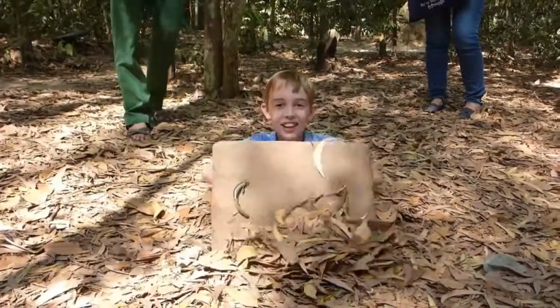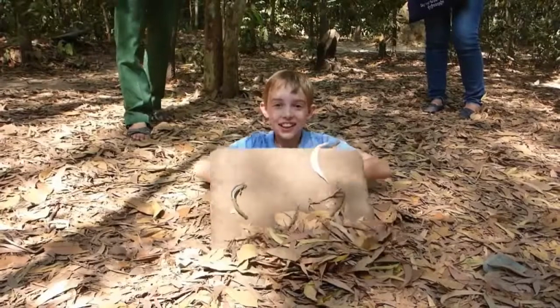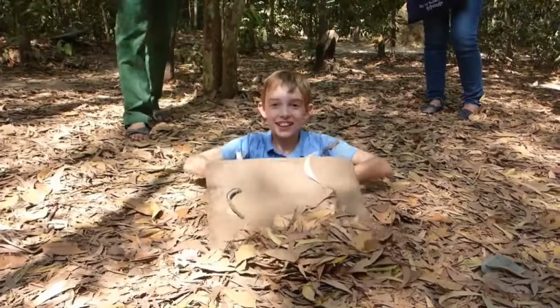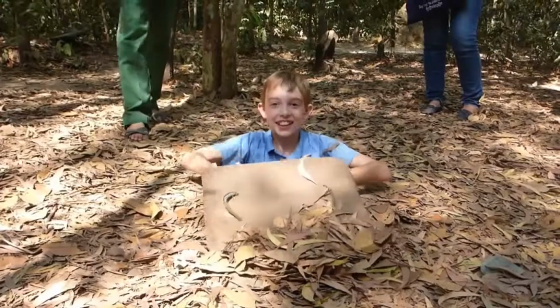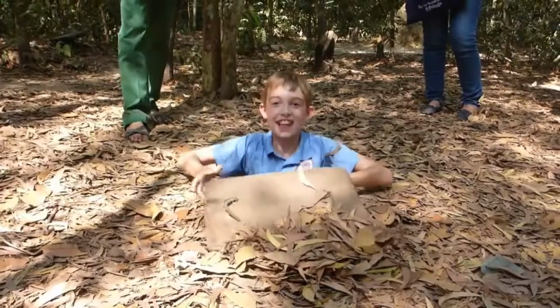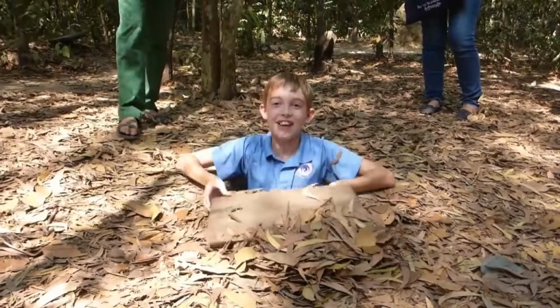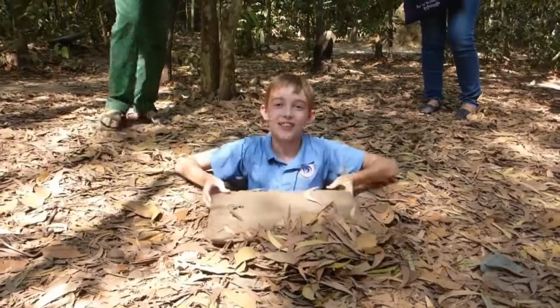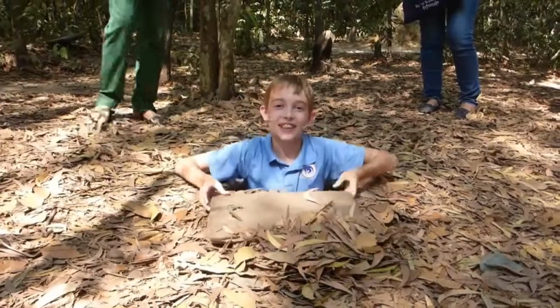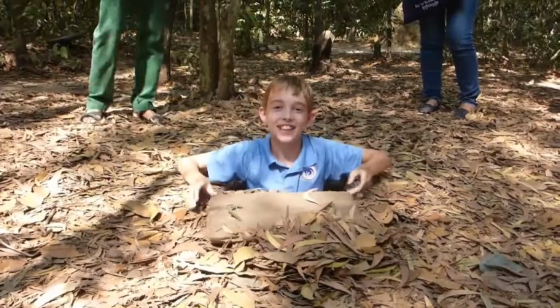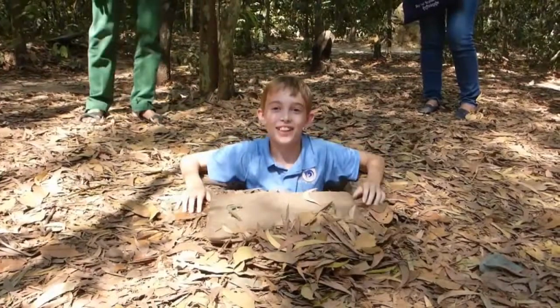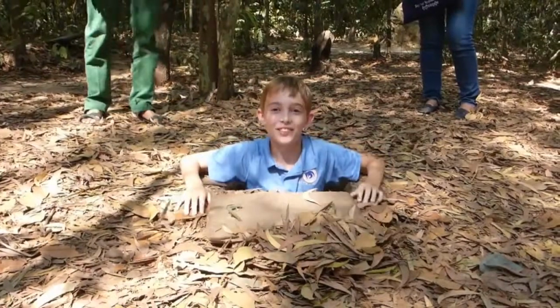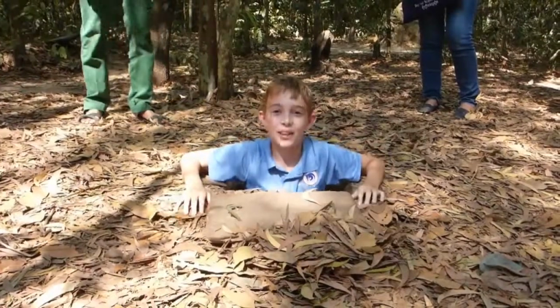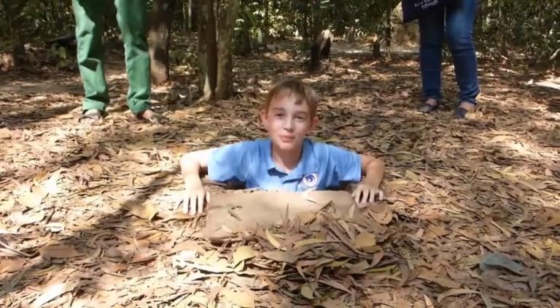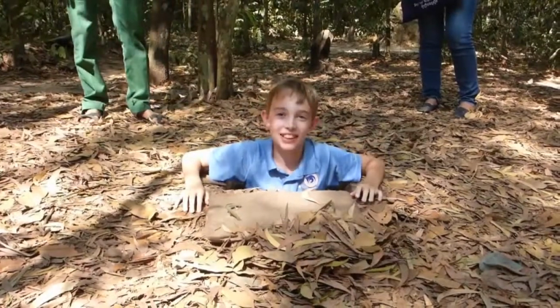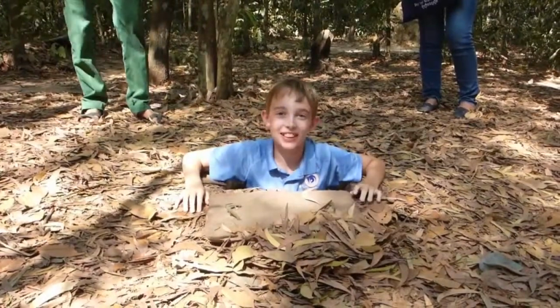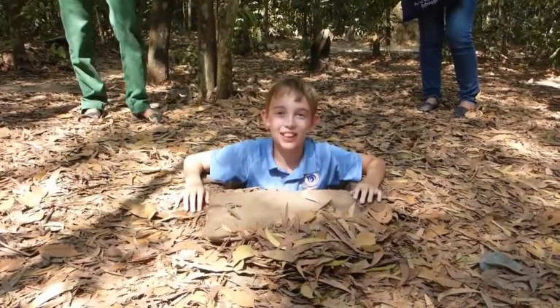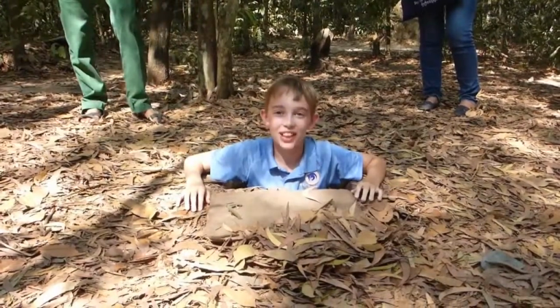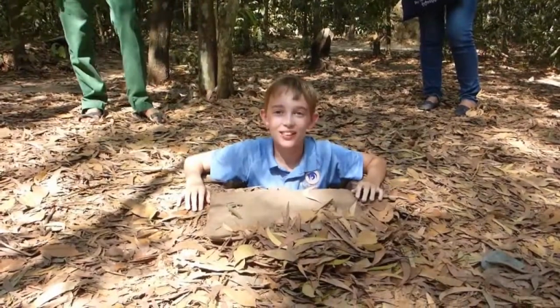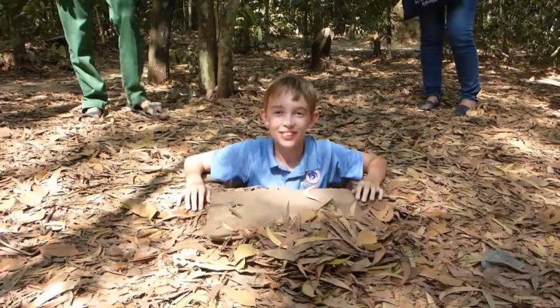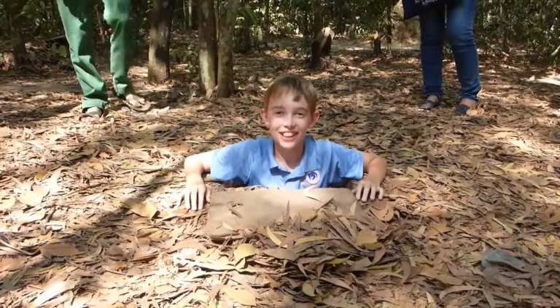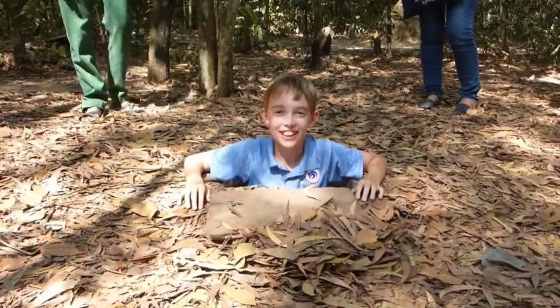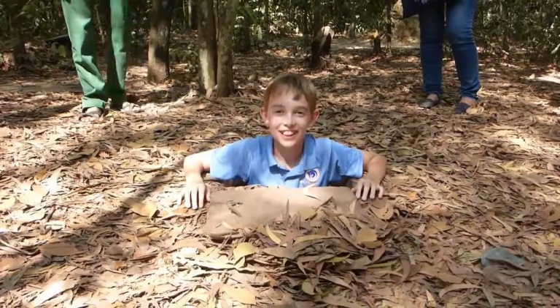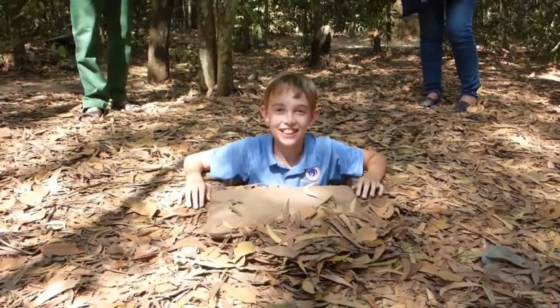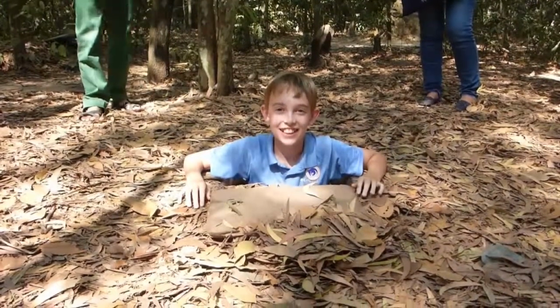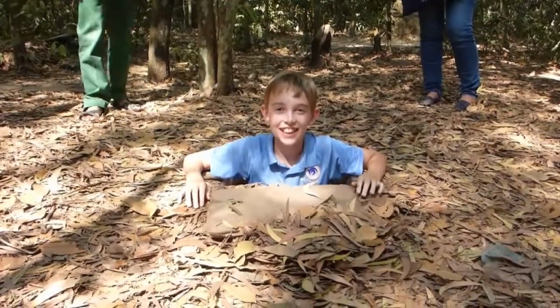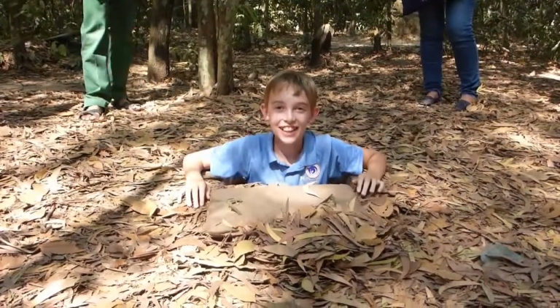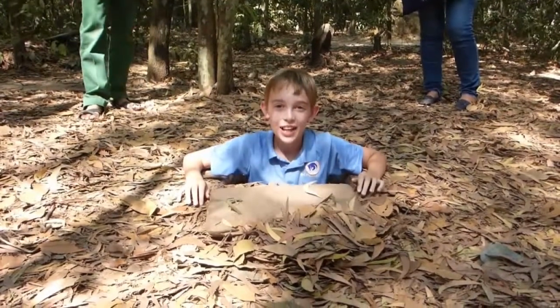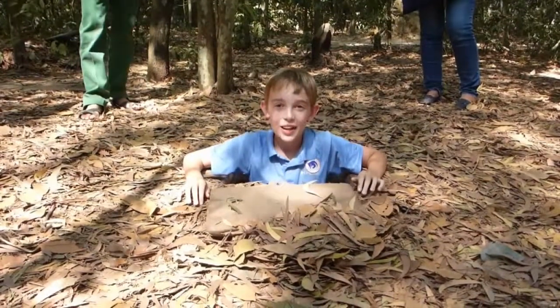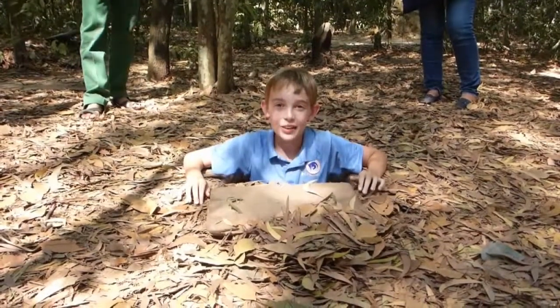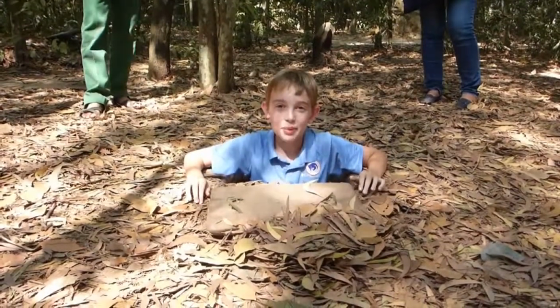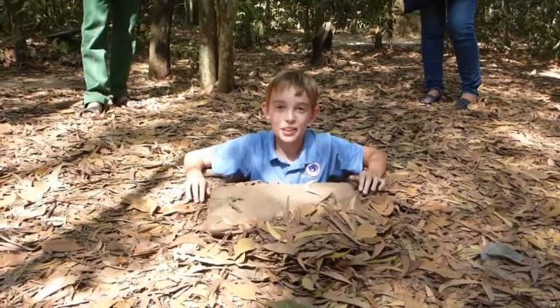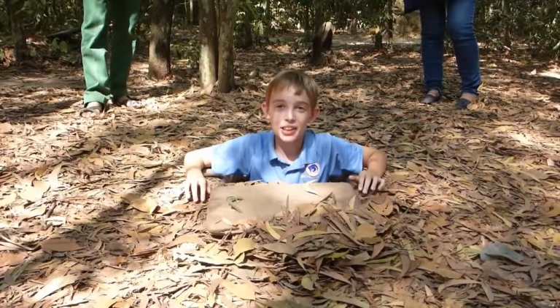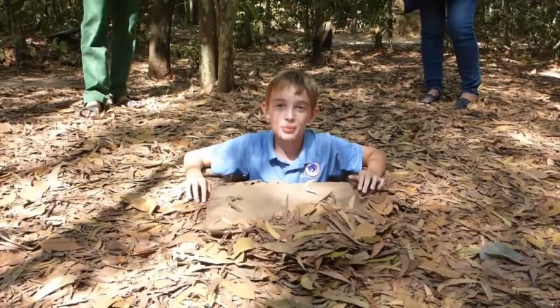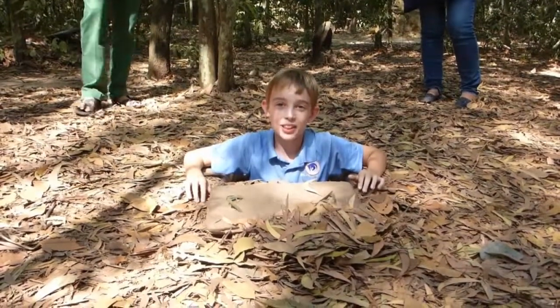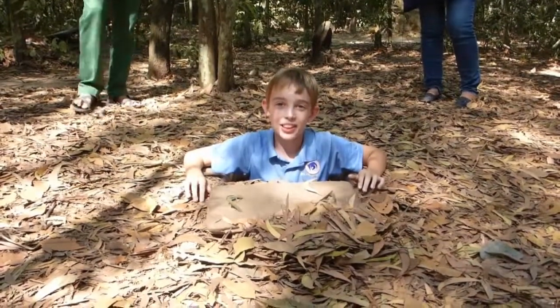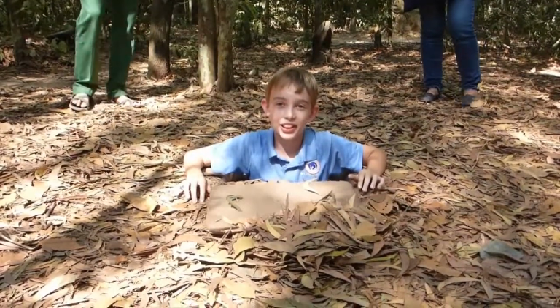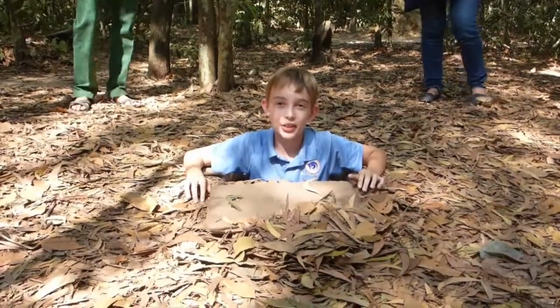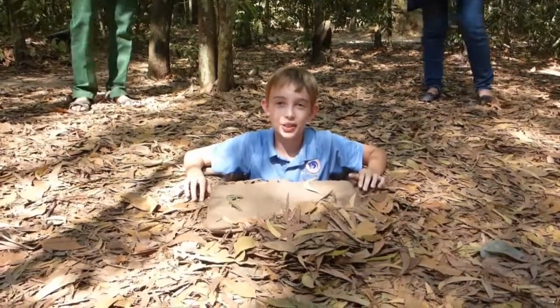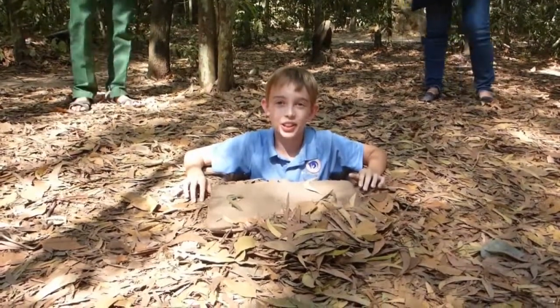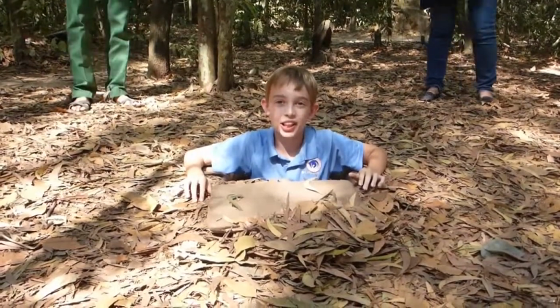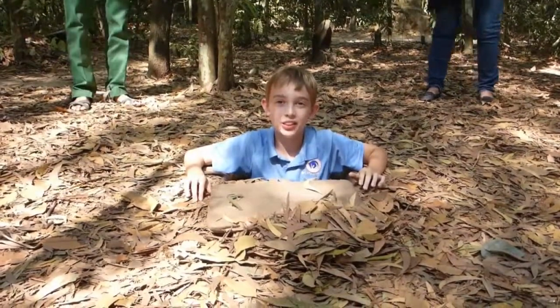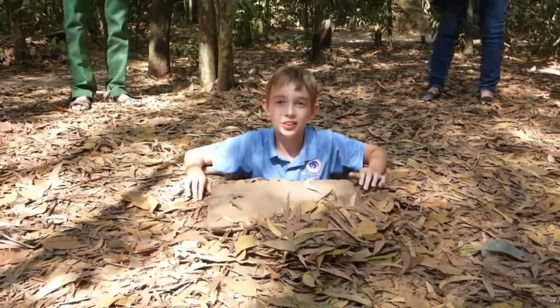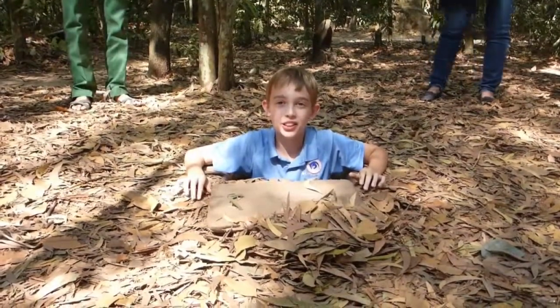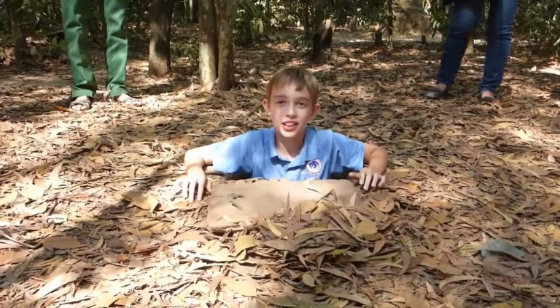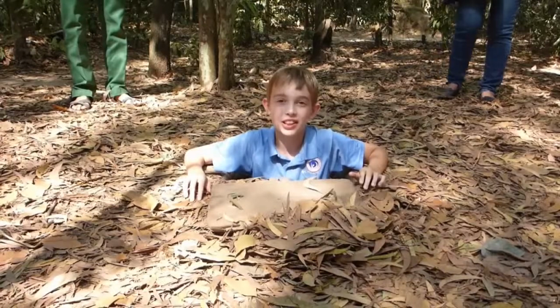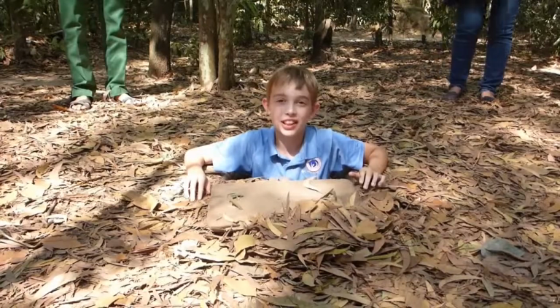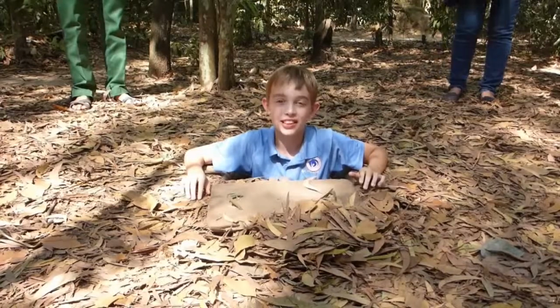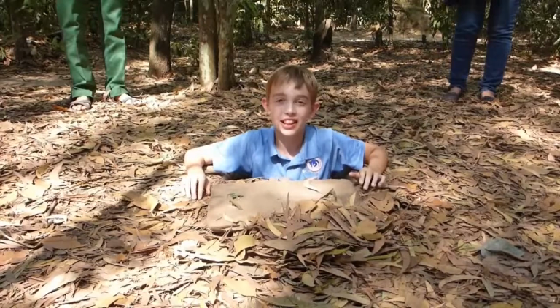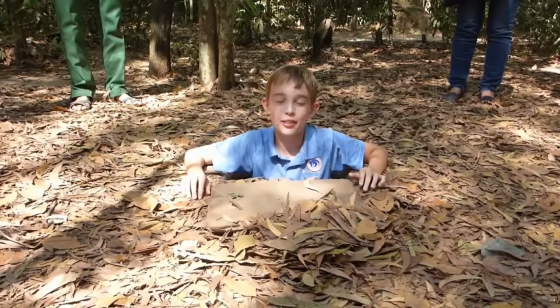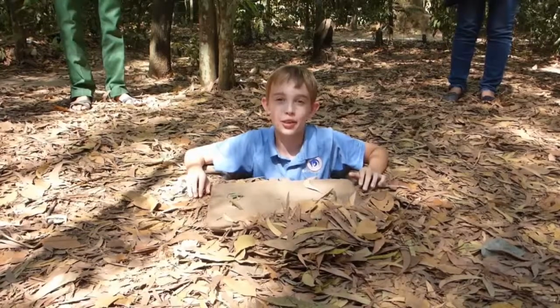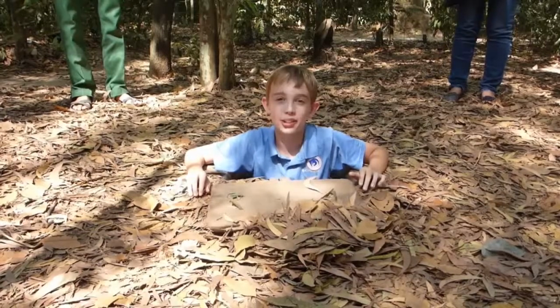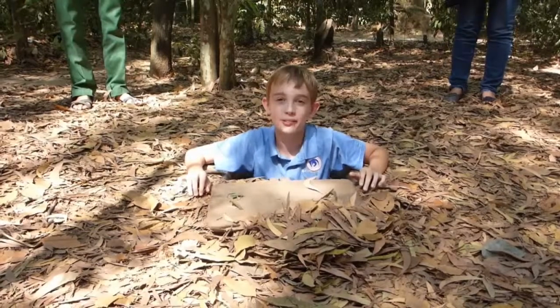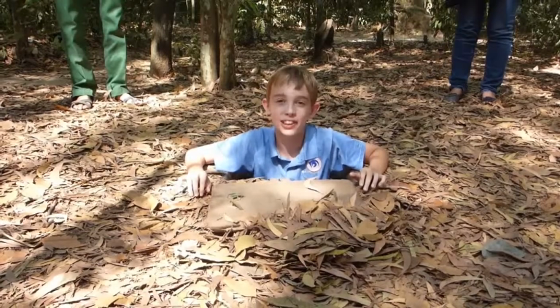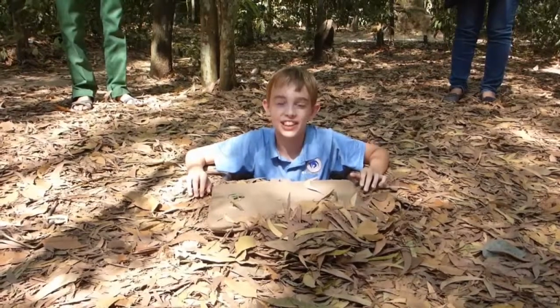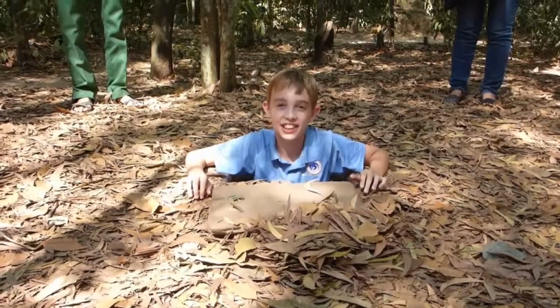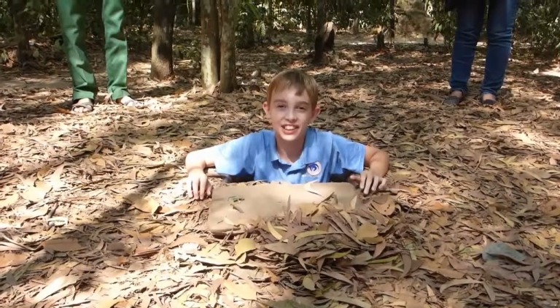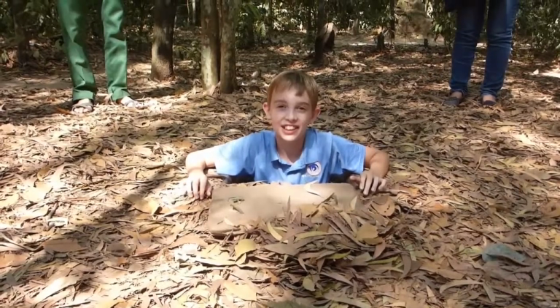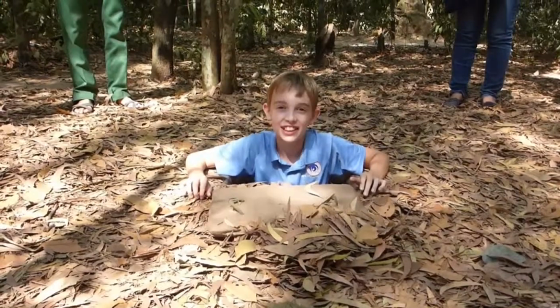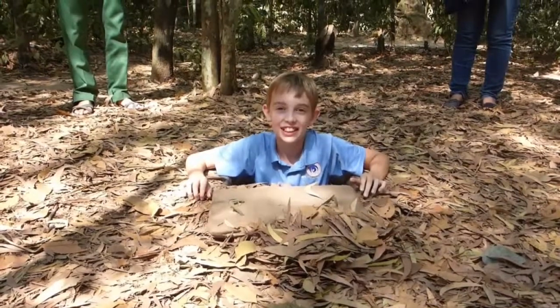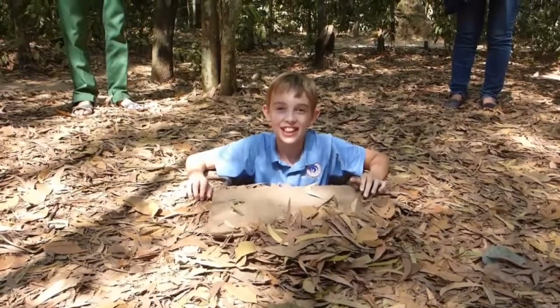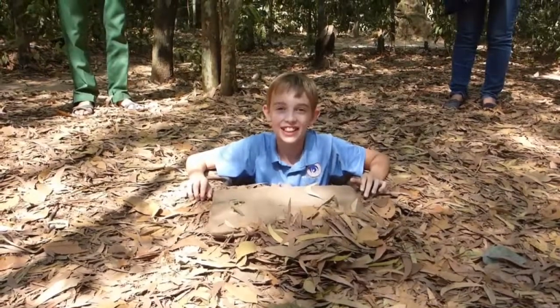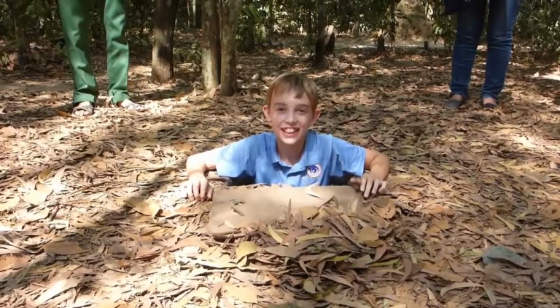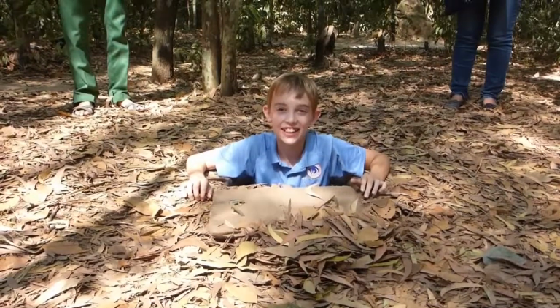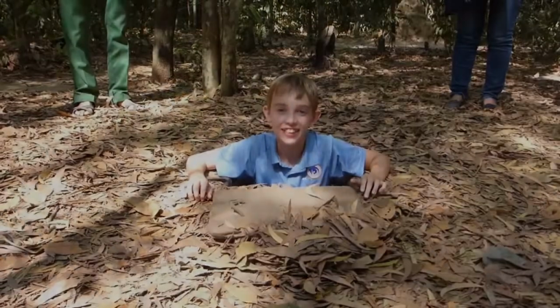This is Tyler with another episode of Traveling and today we will be exploring the Cu Chi Tunnels just outside of Ho Chi Minh City. So let's go.